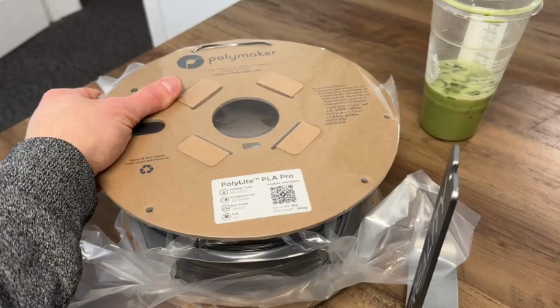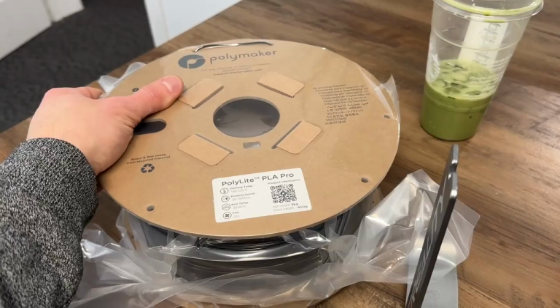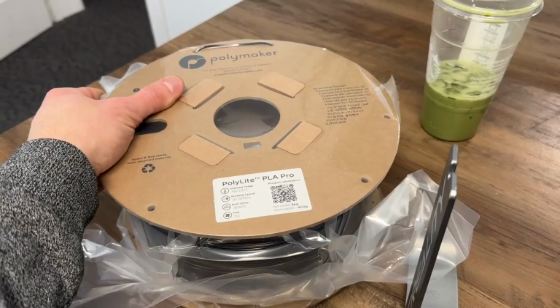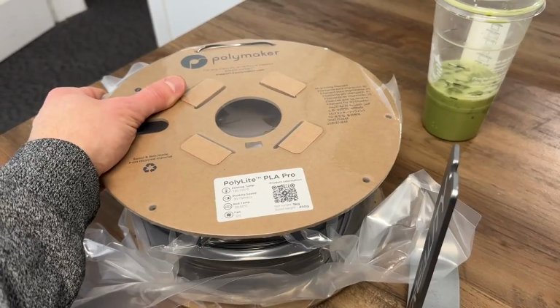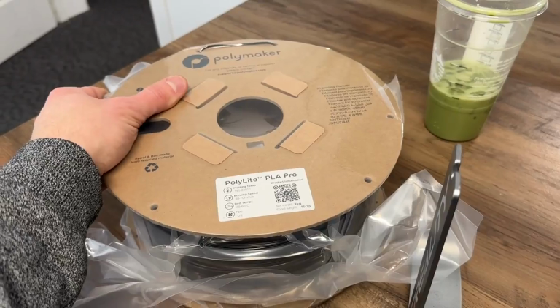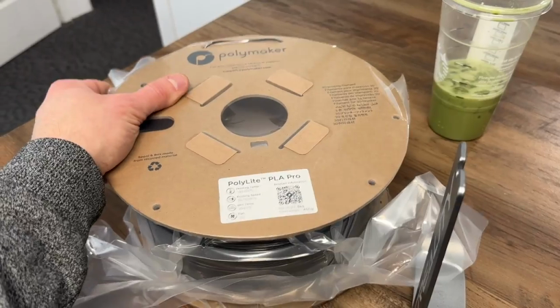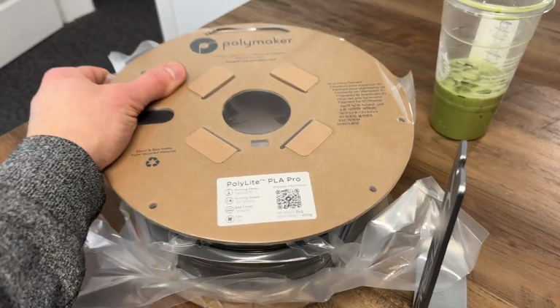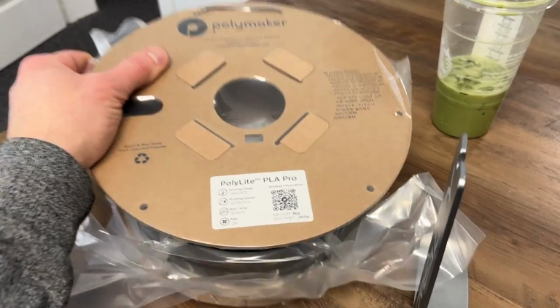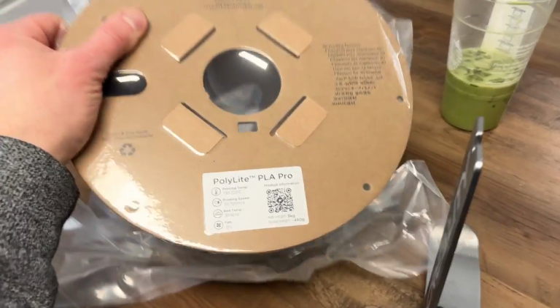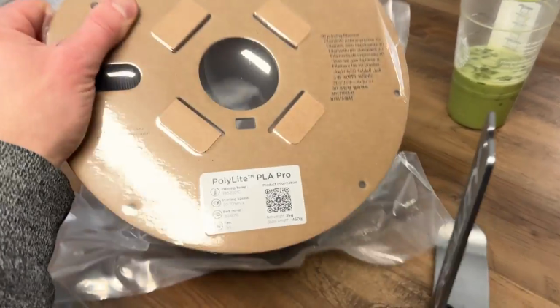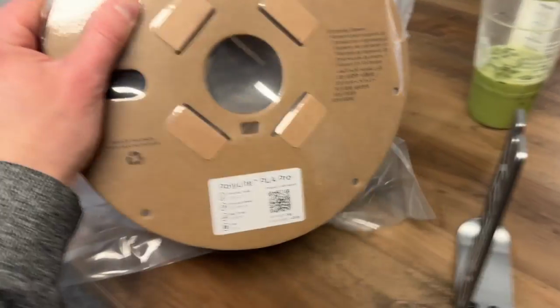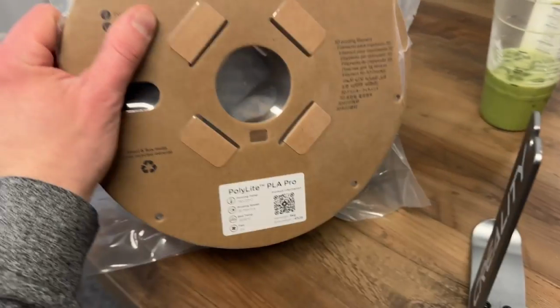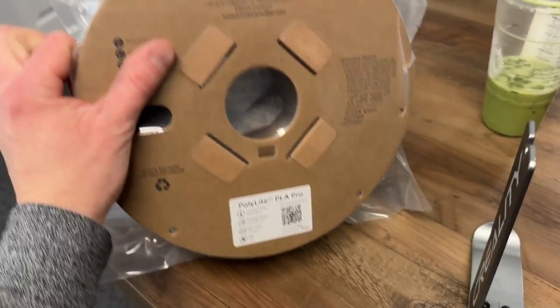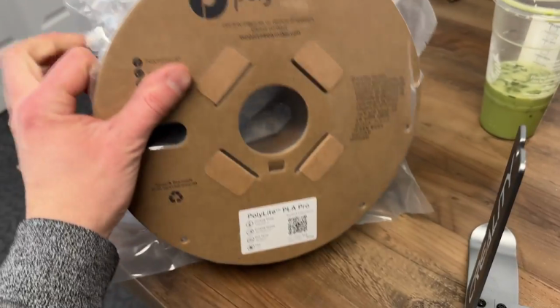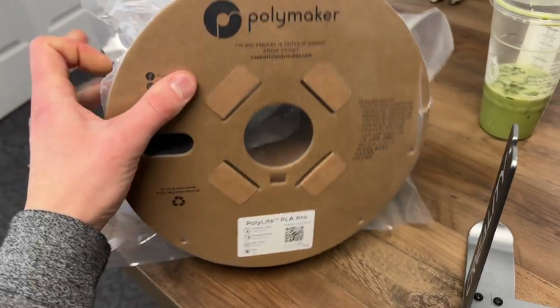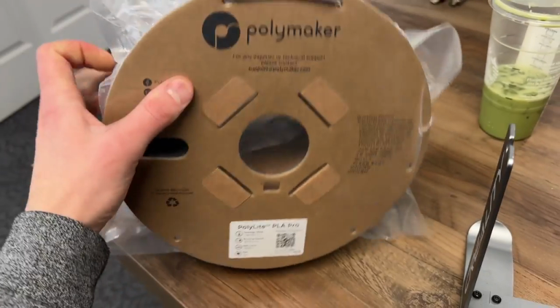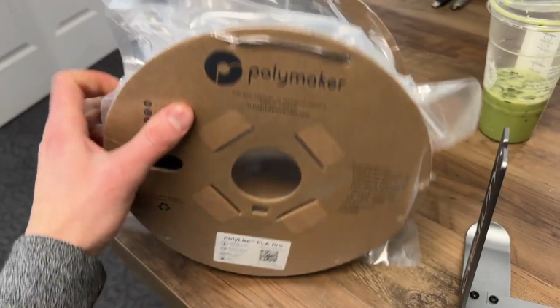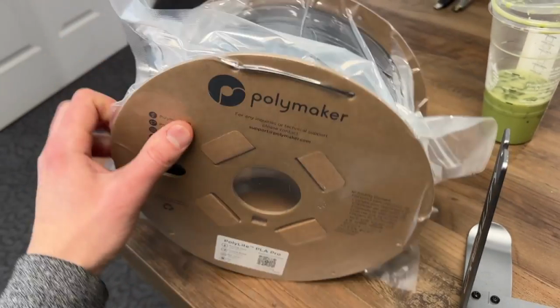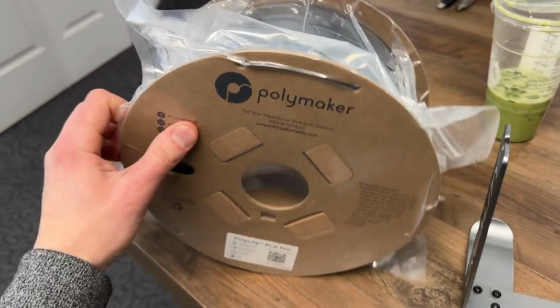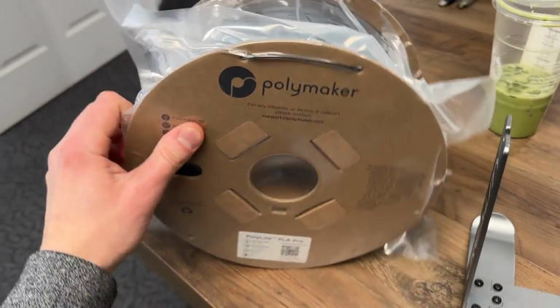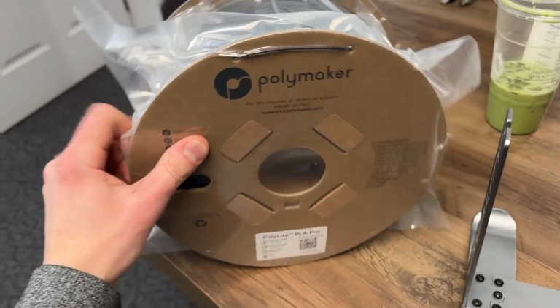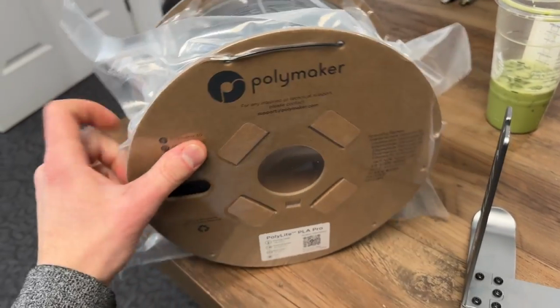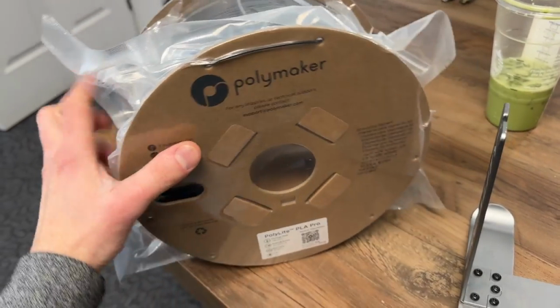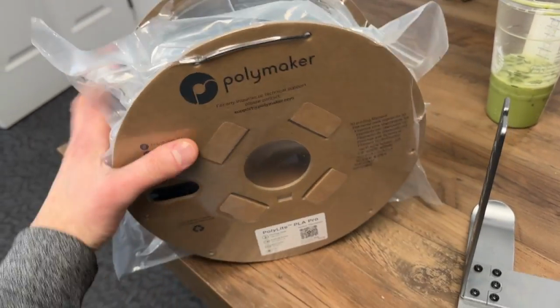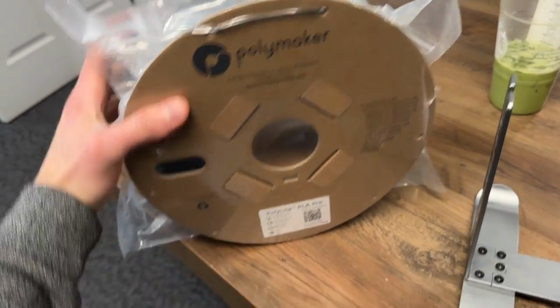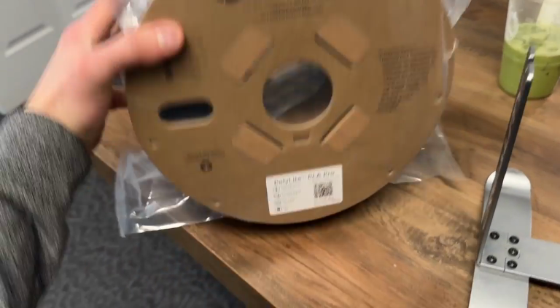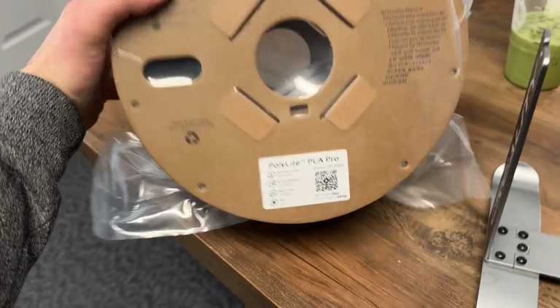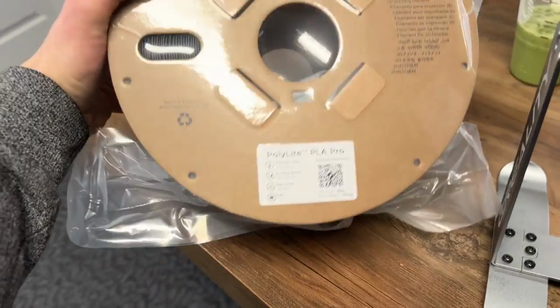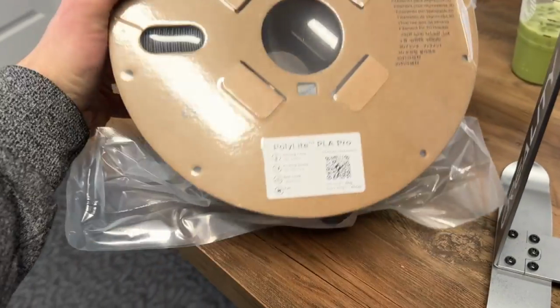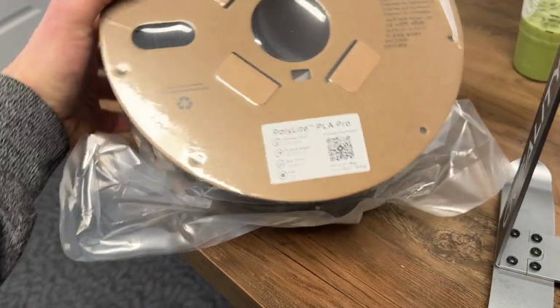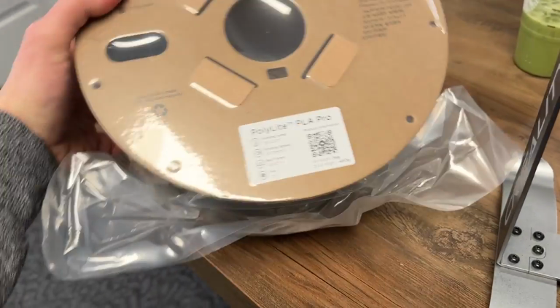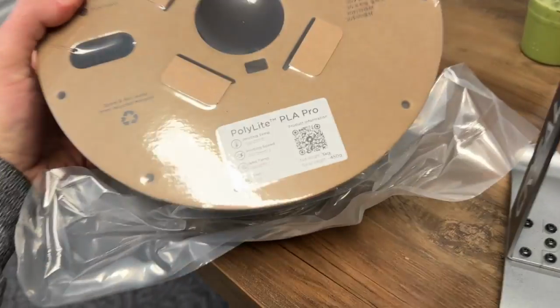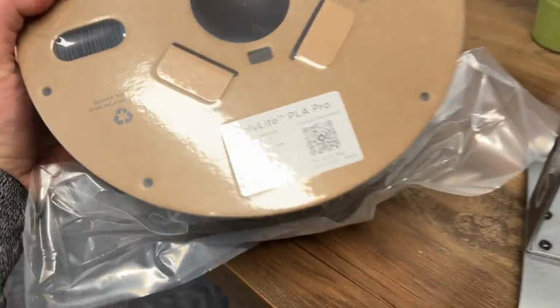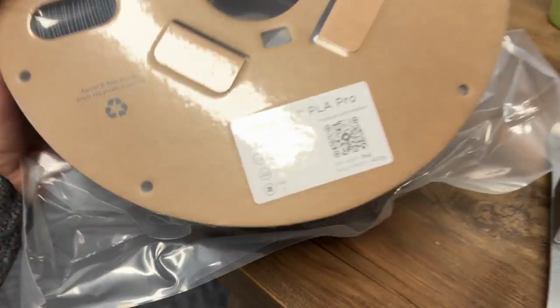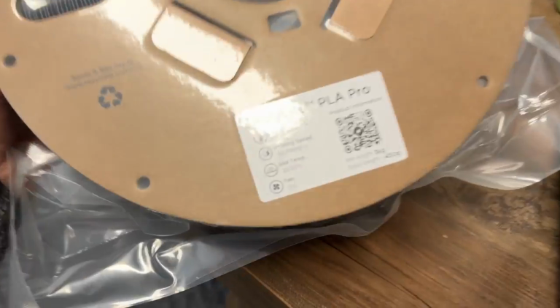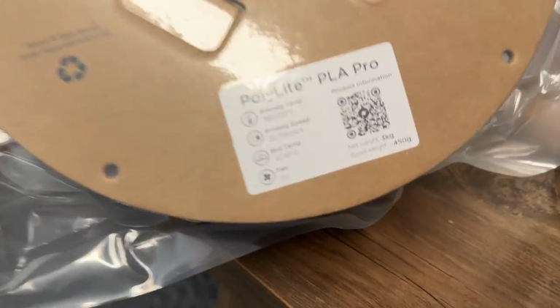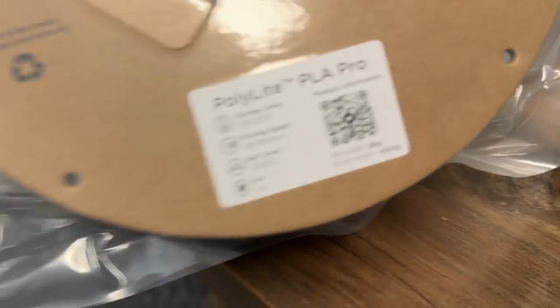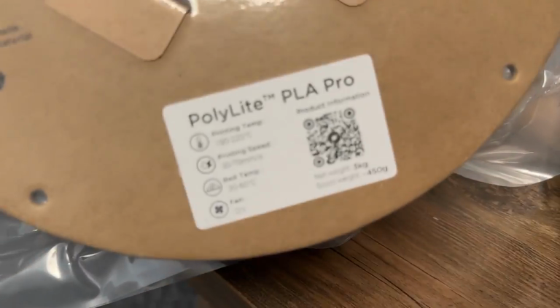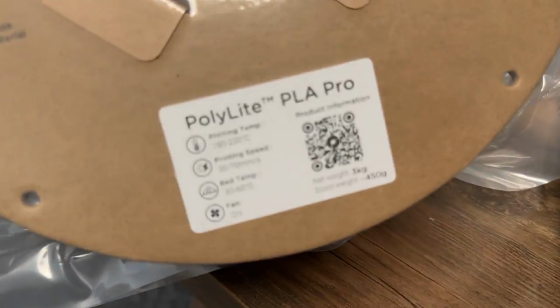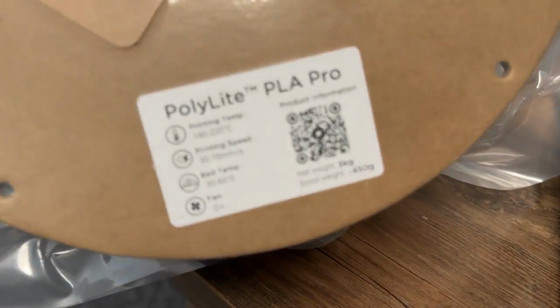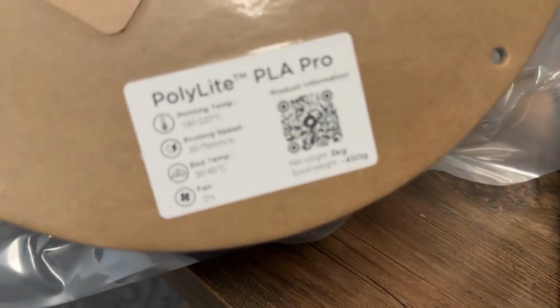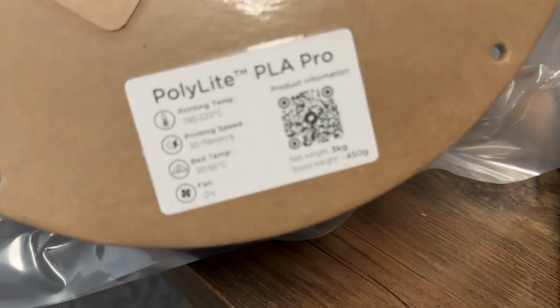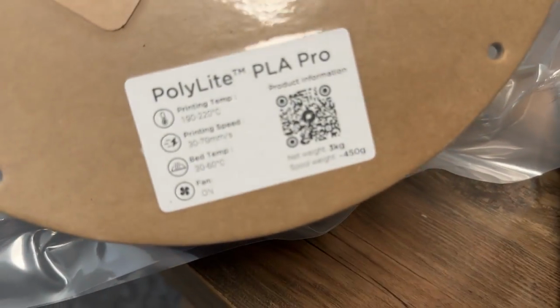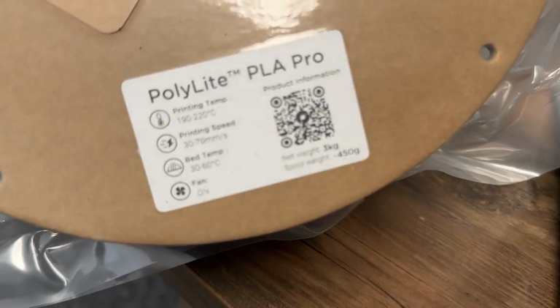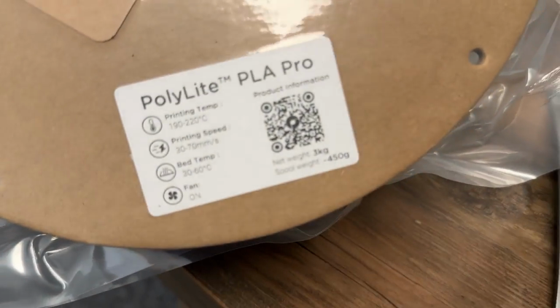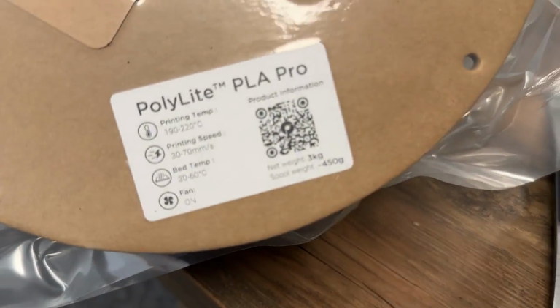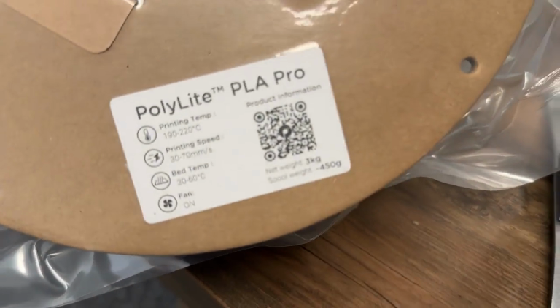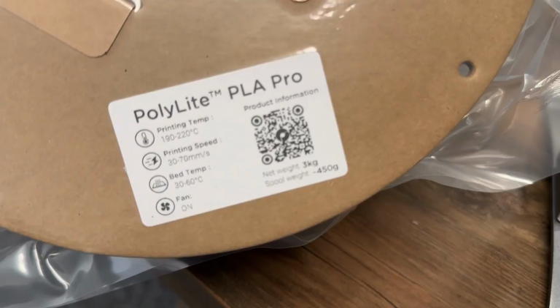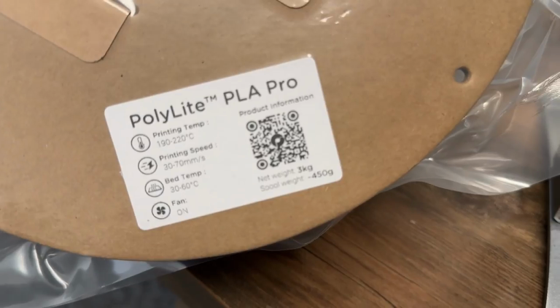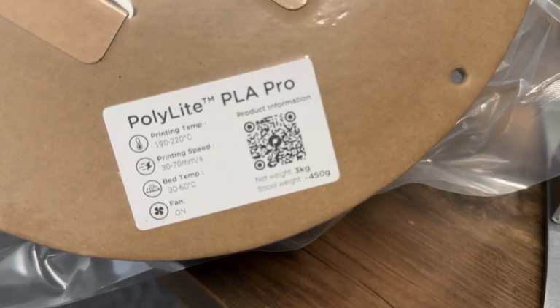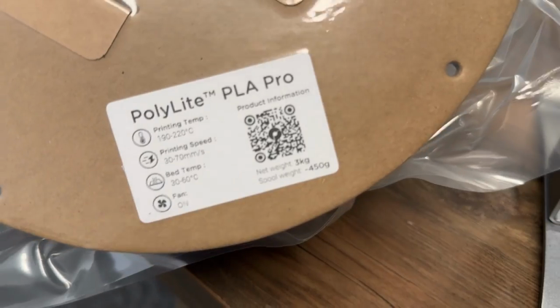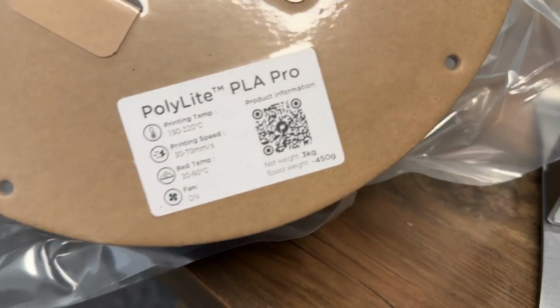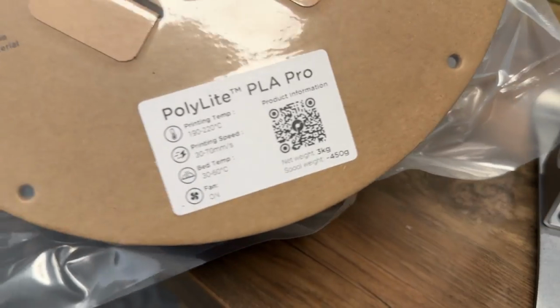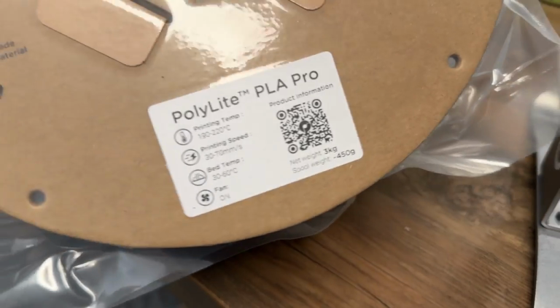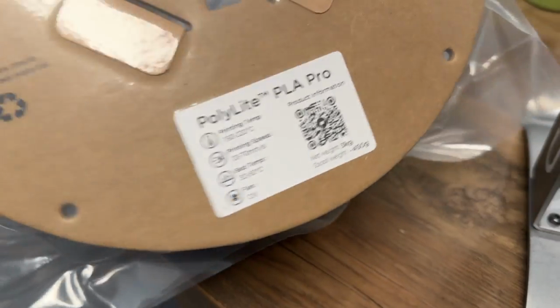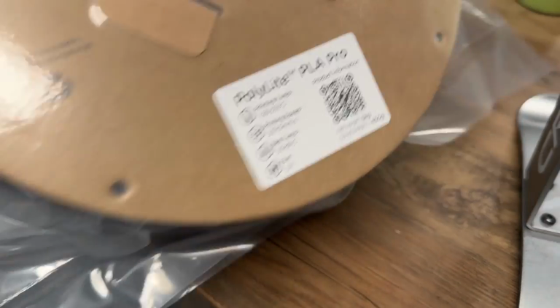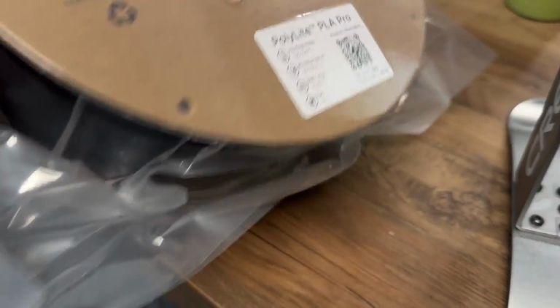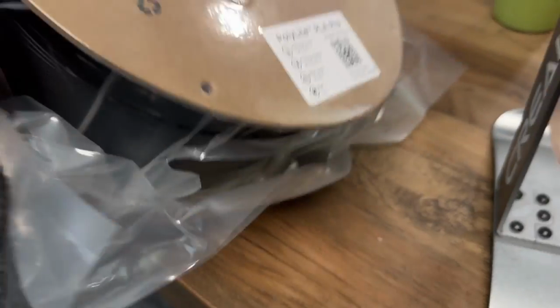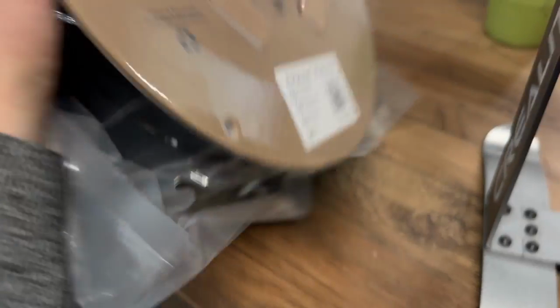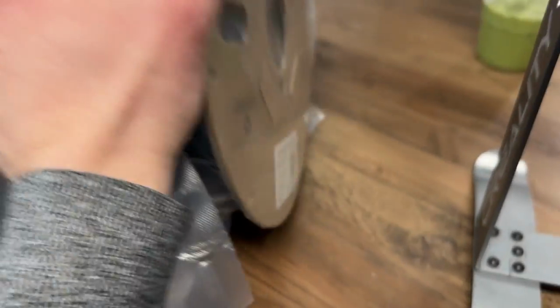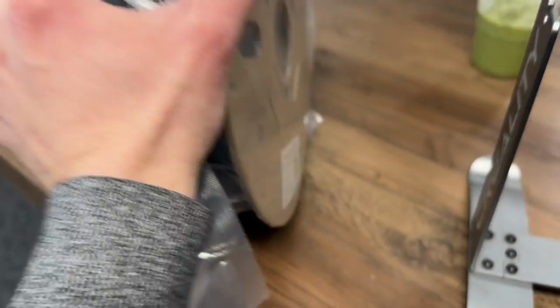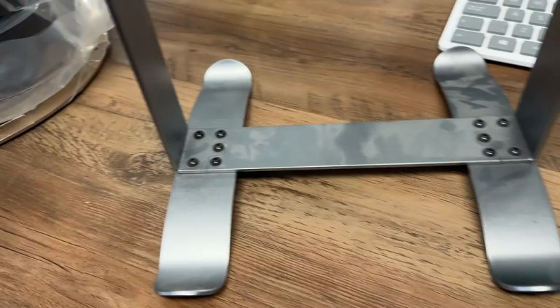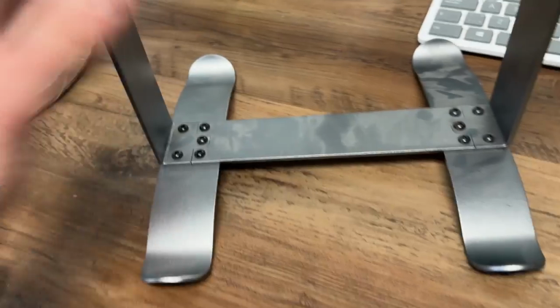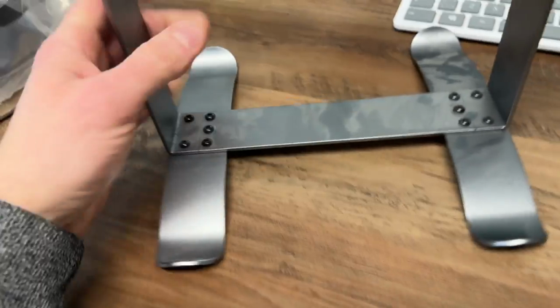I really wanted an efficient method for a three kilogram or even a five kilogram spool to work with my Elegoo Orange Storm Giga.